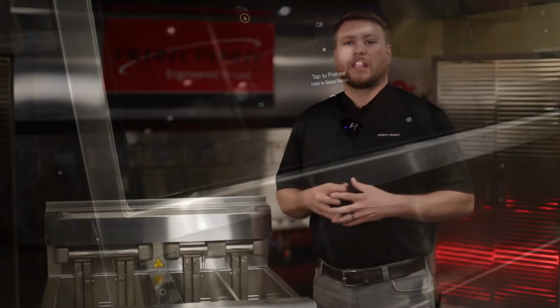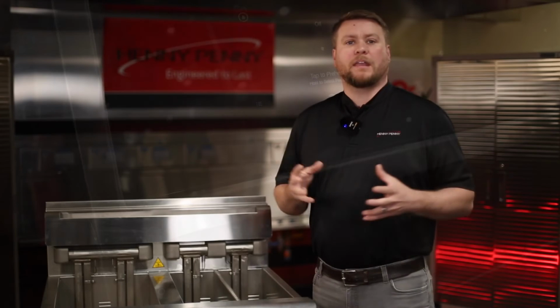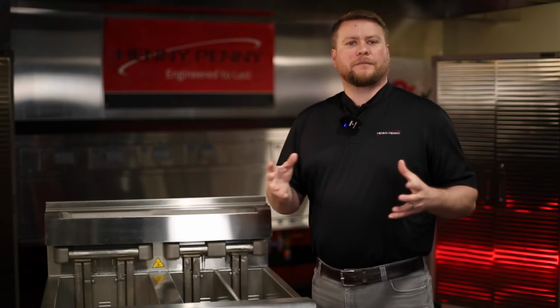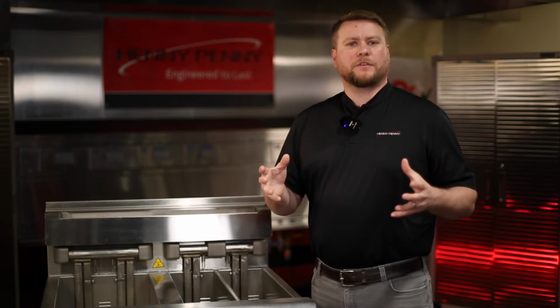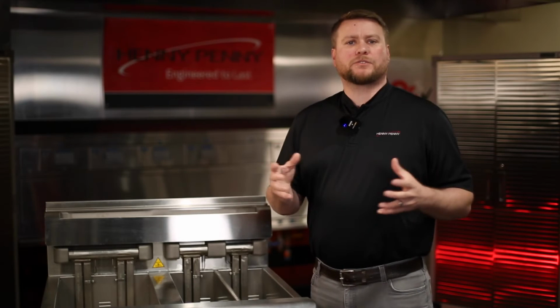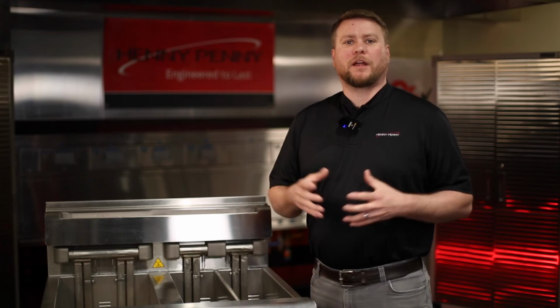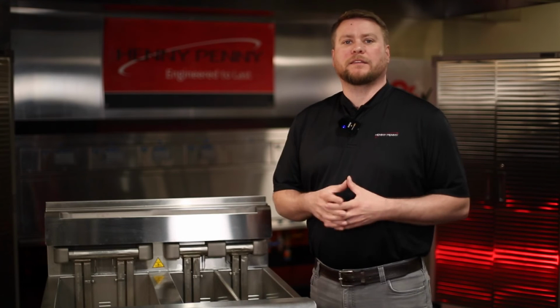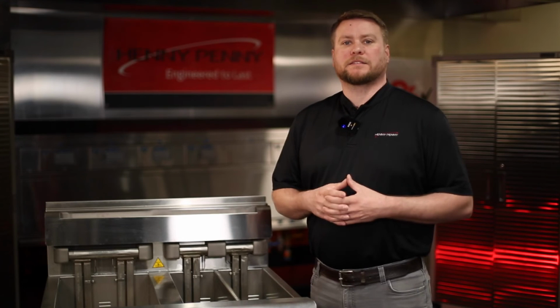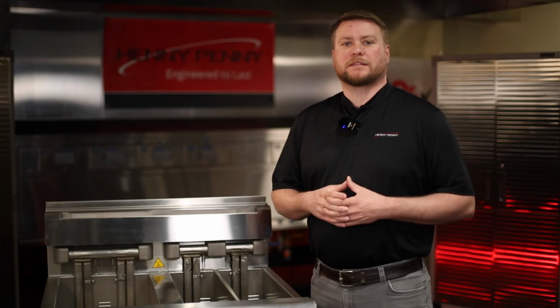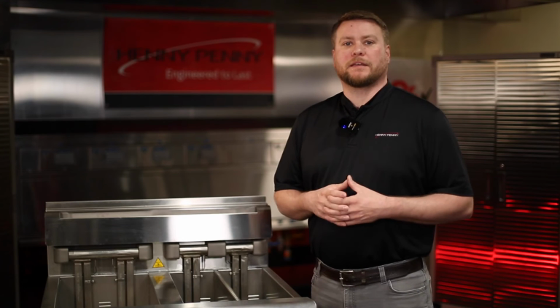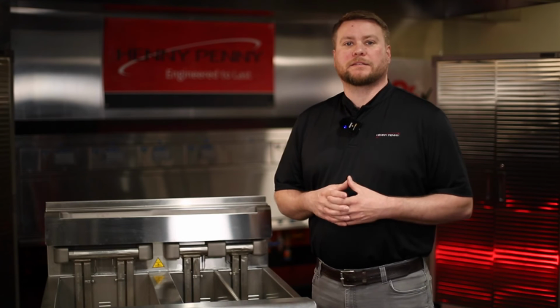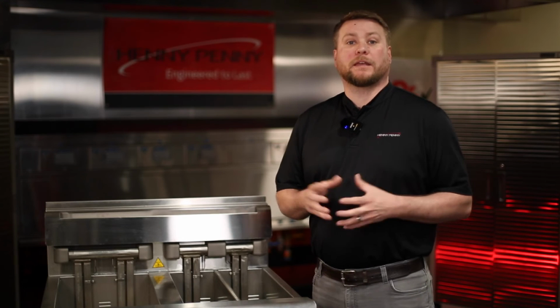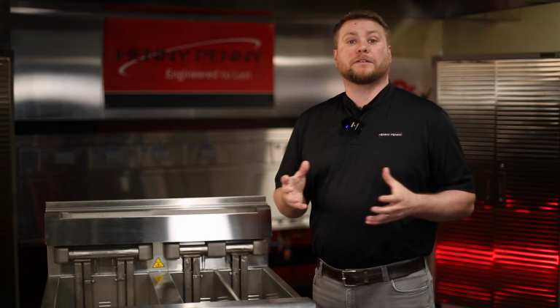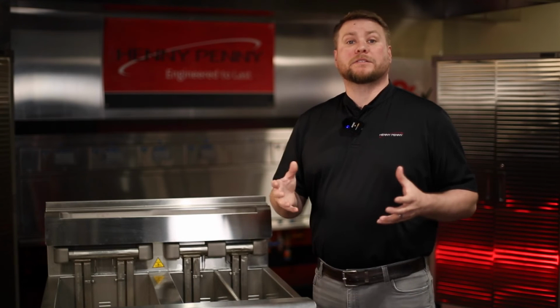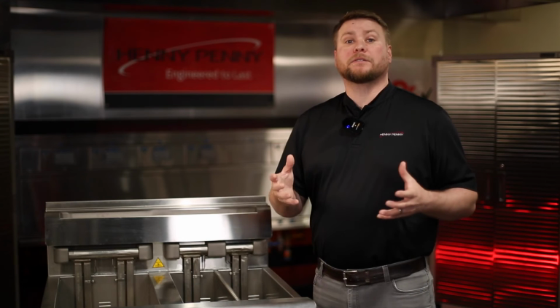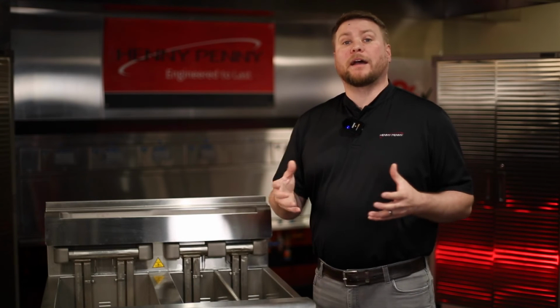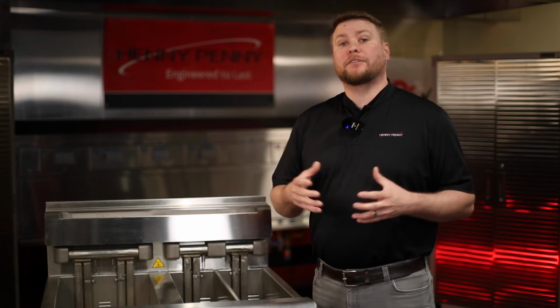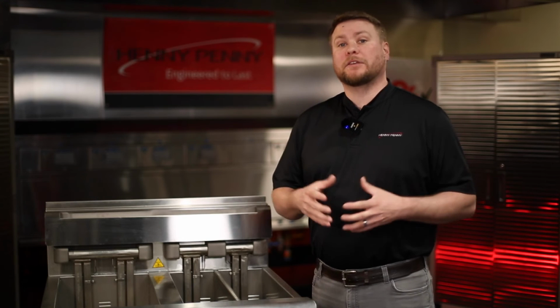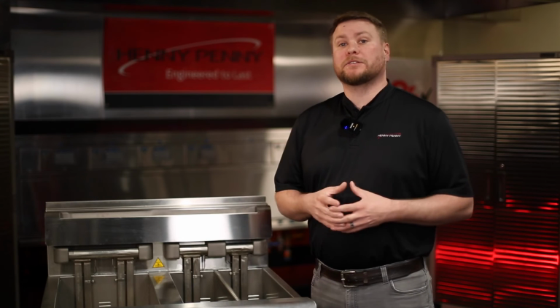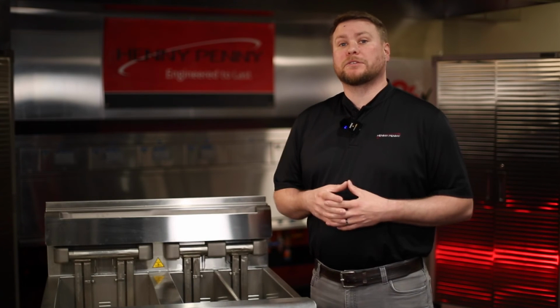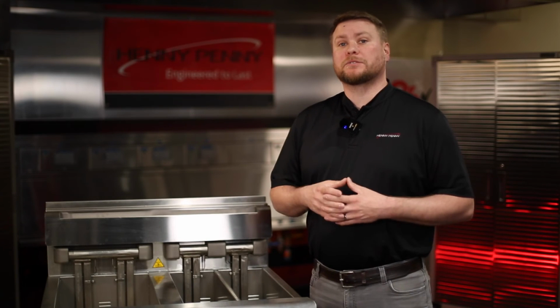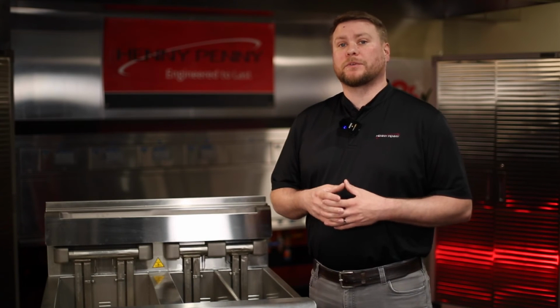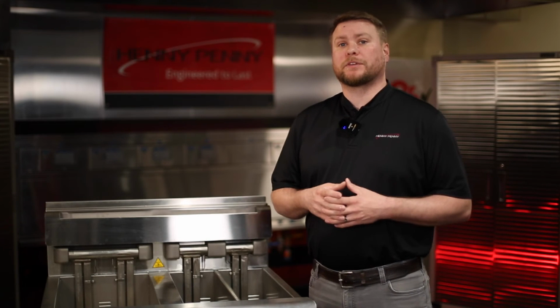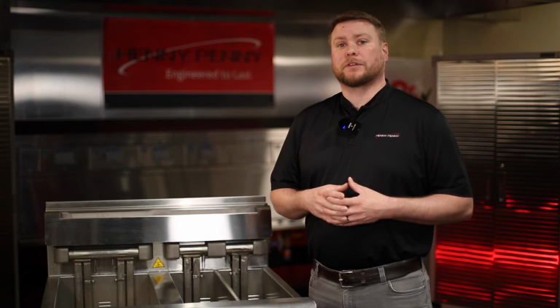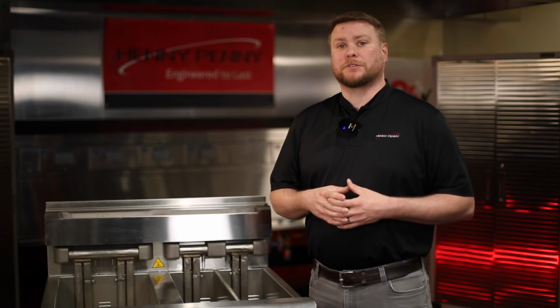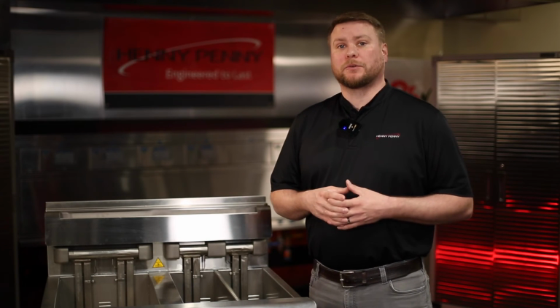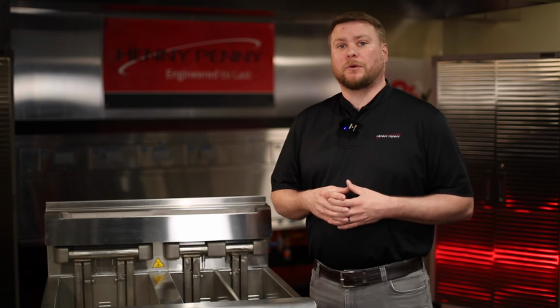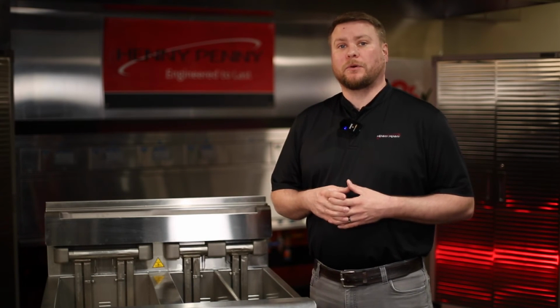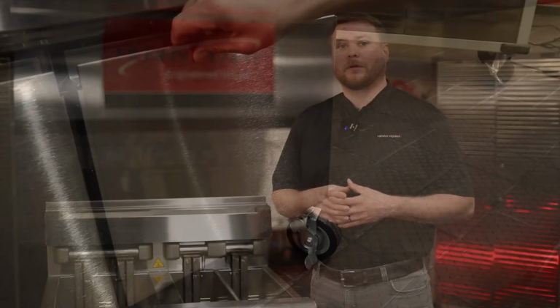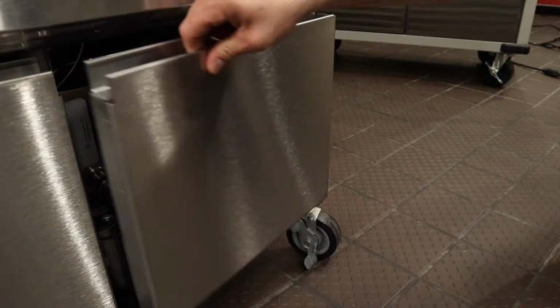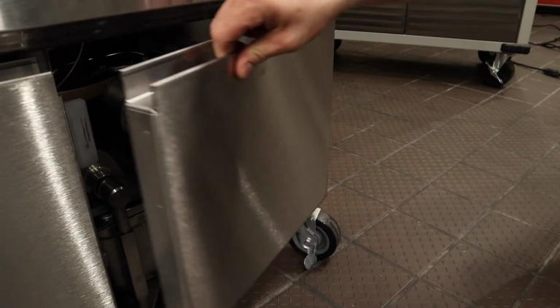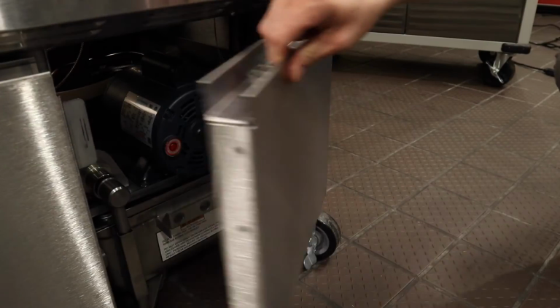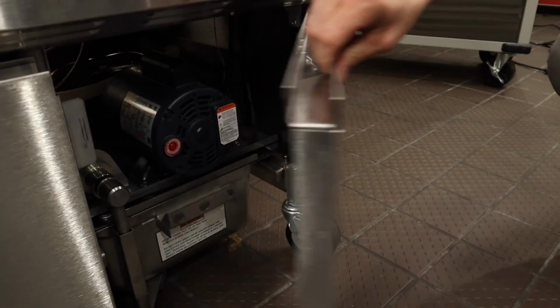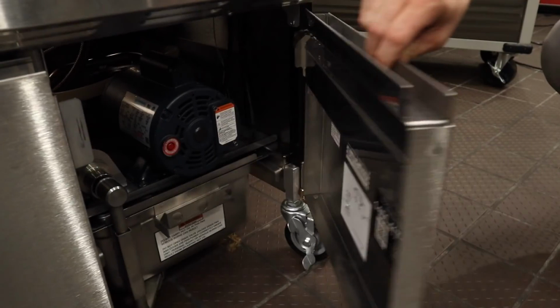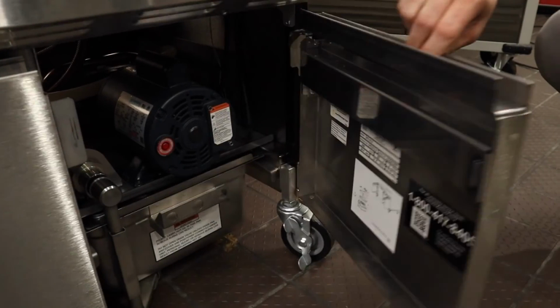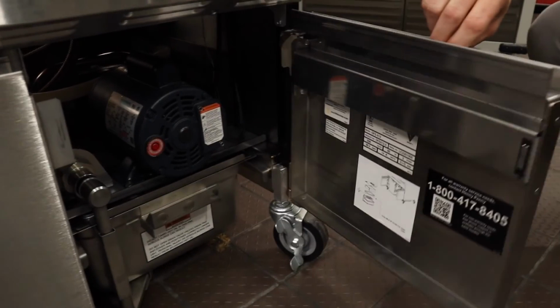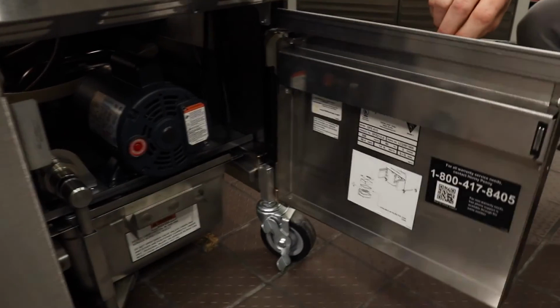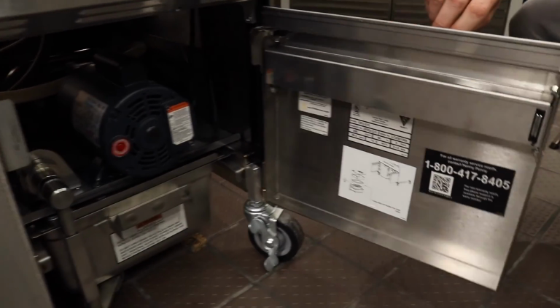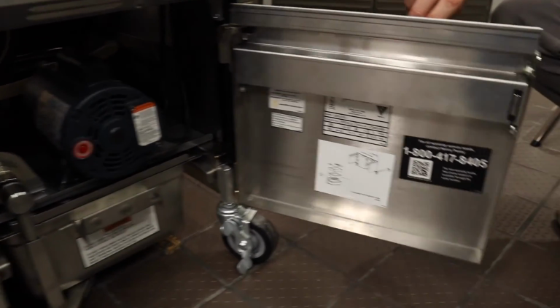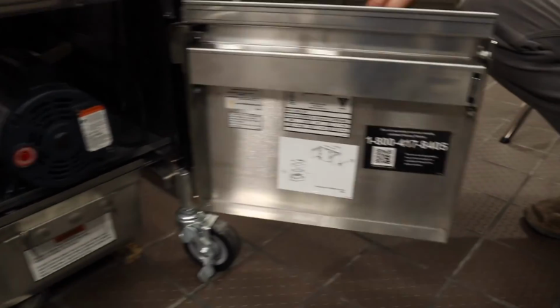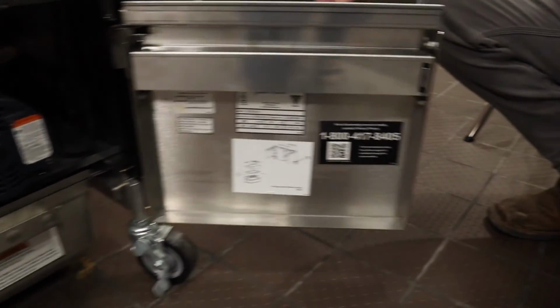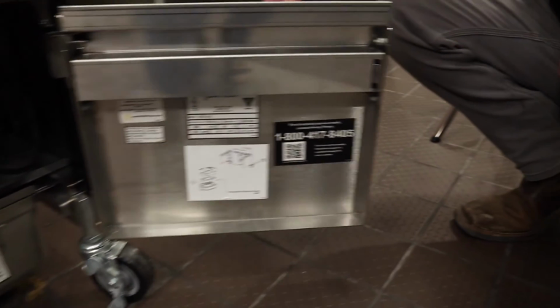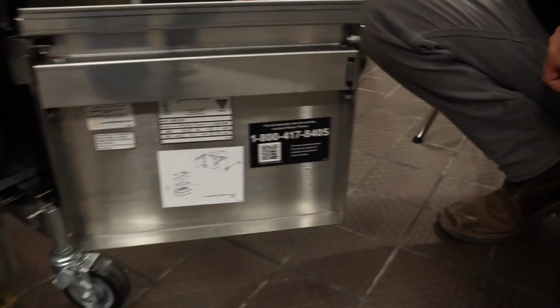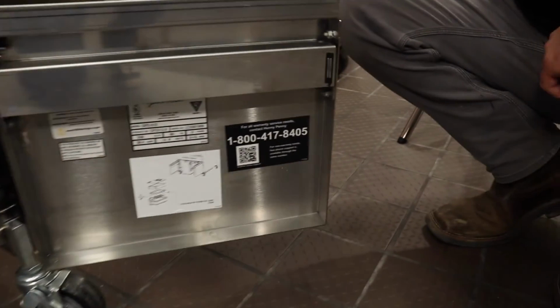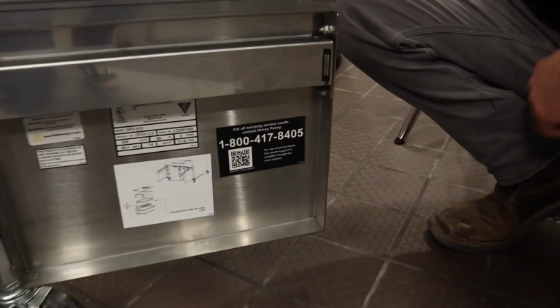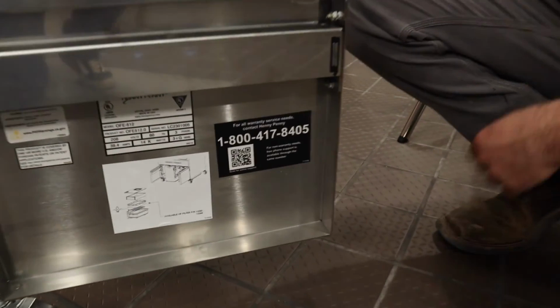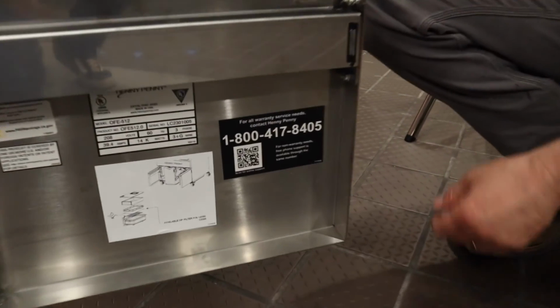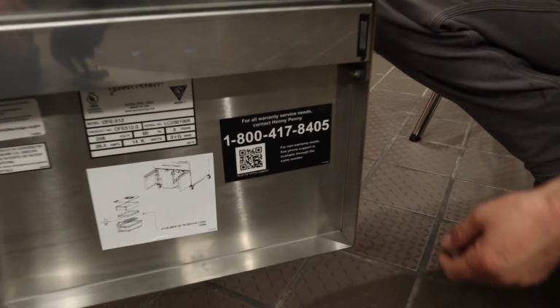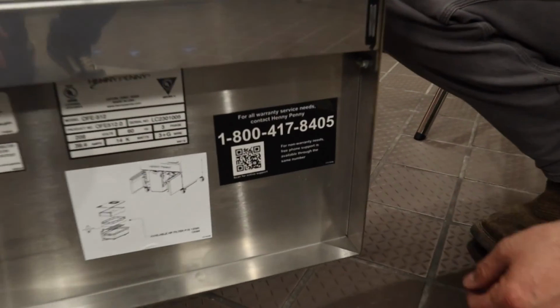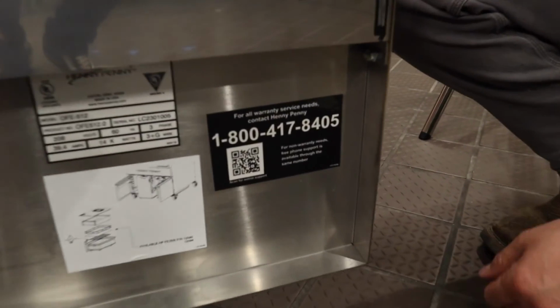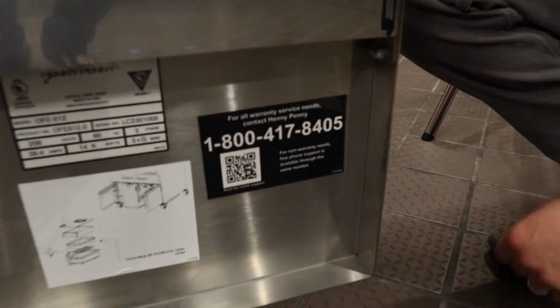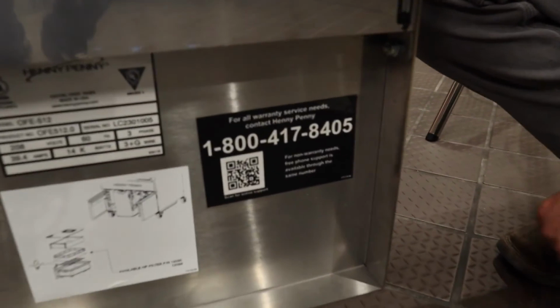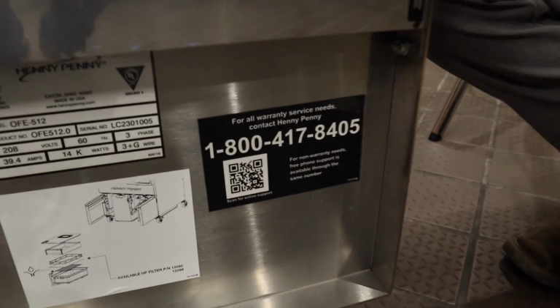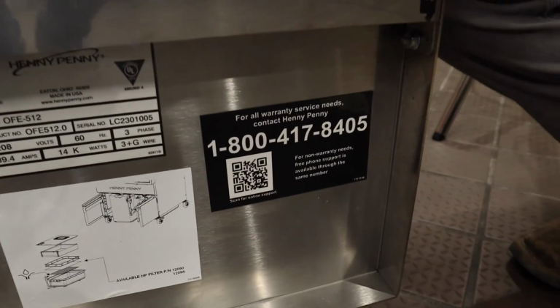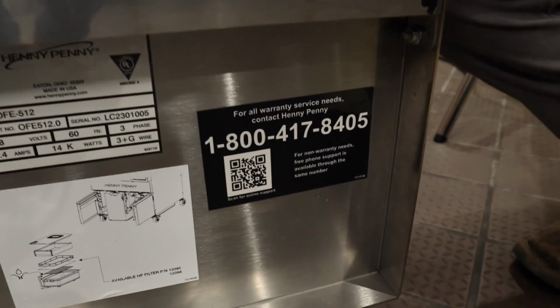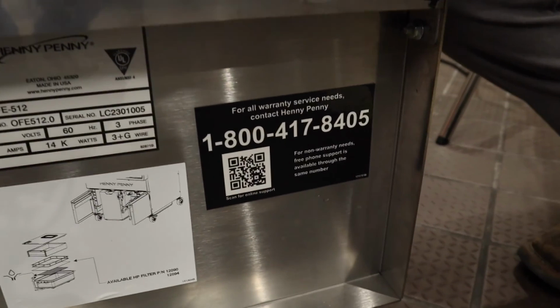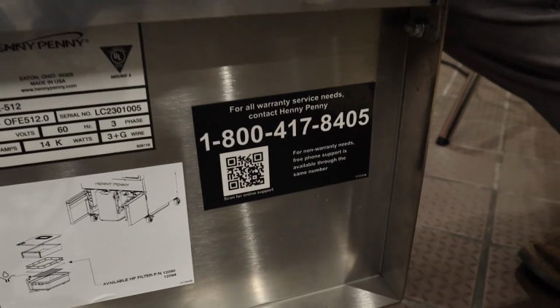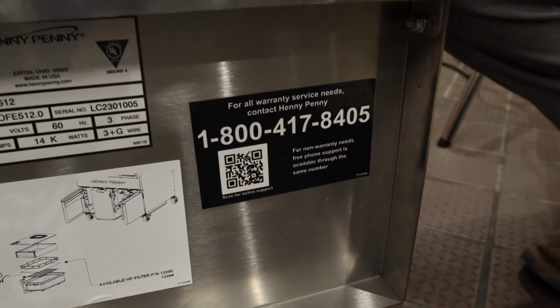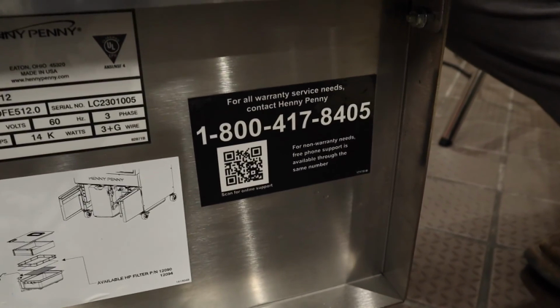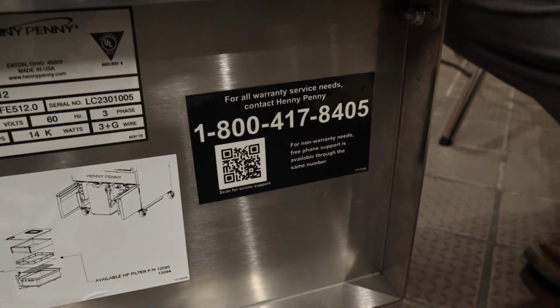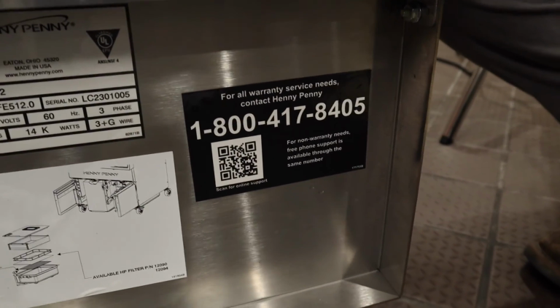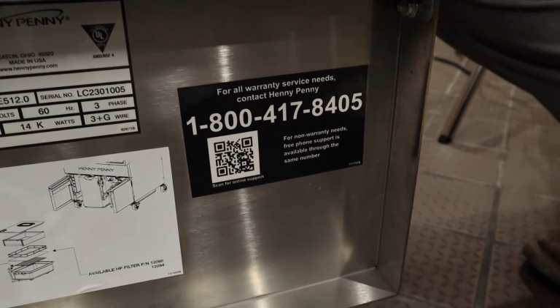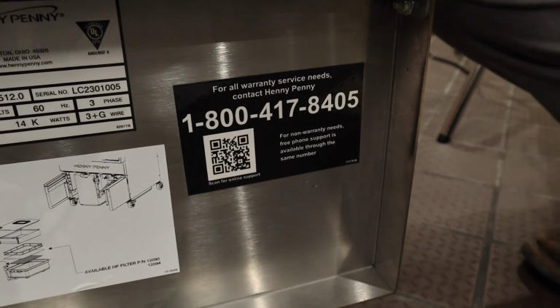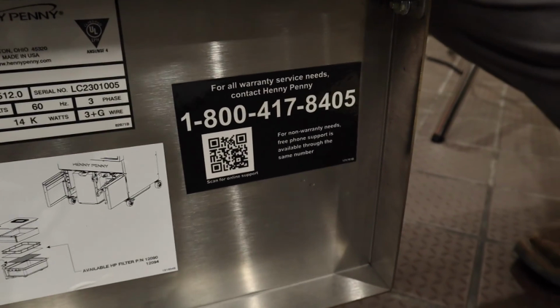If you try these things and you're still having issues with the control, you can contact us through the information found on the inside of the door.